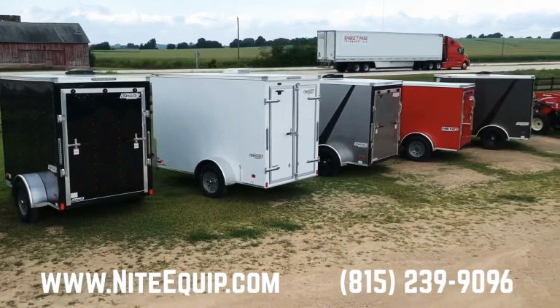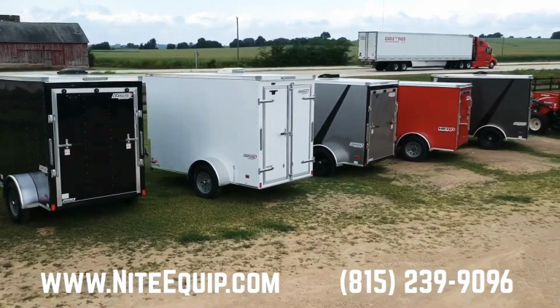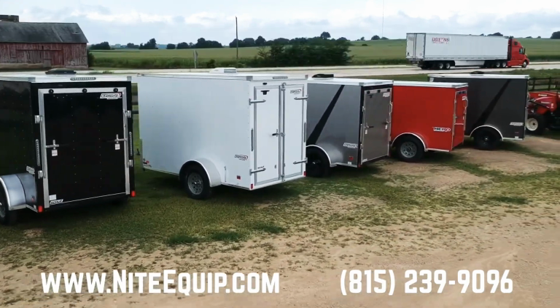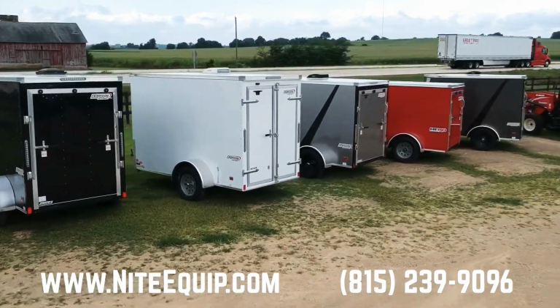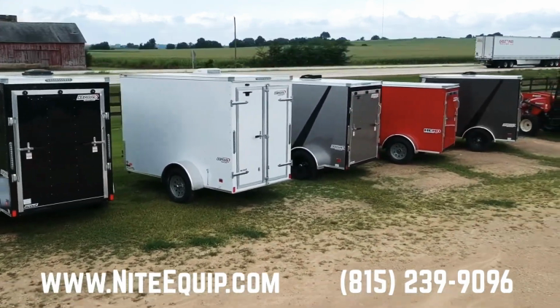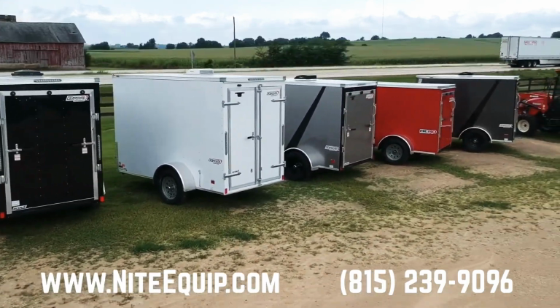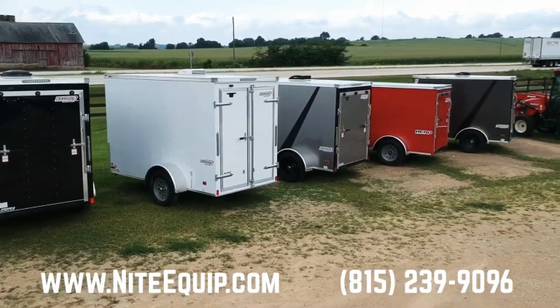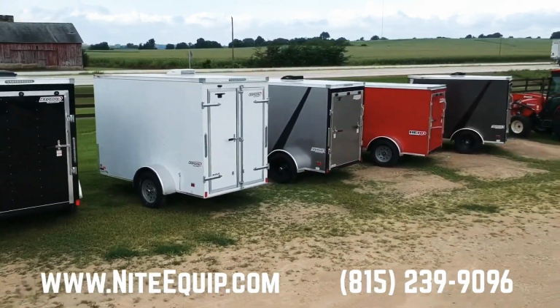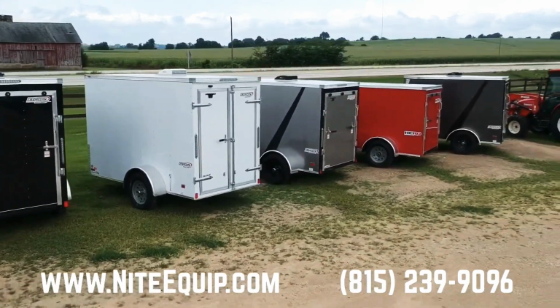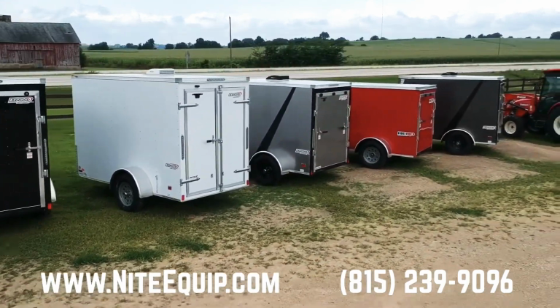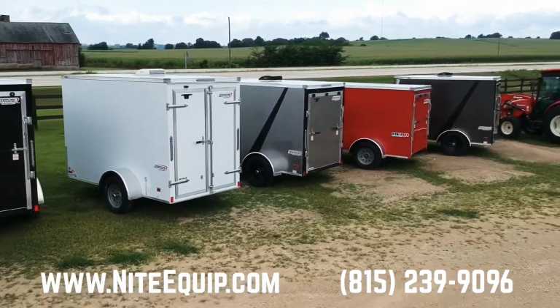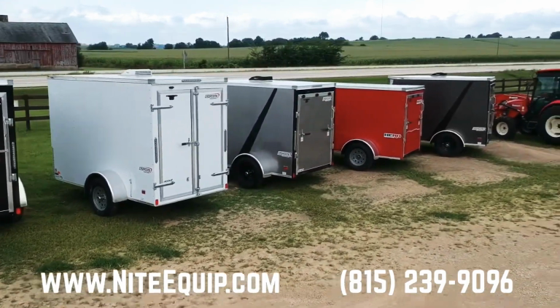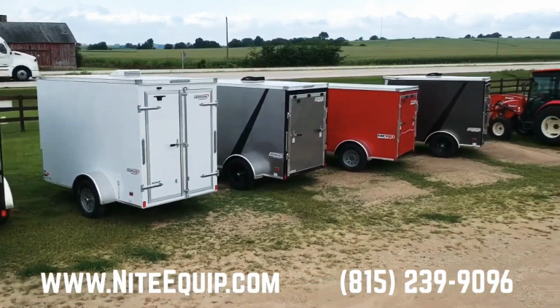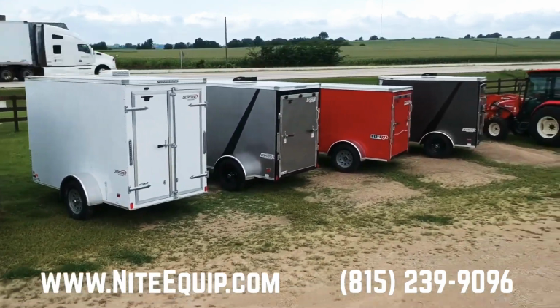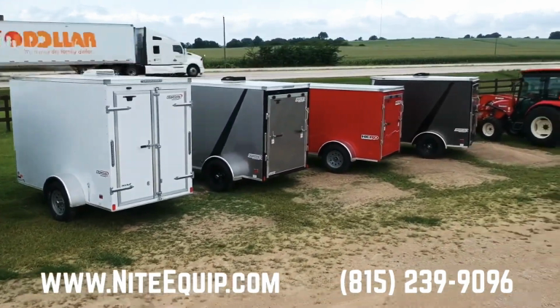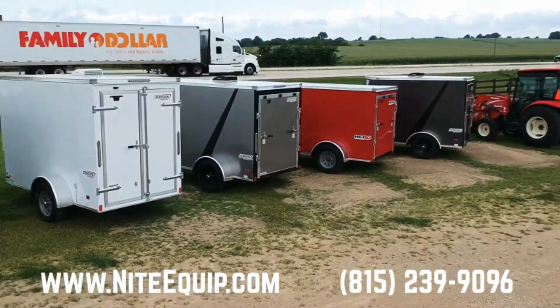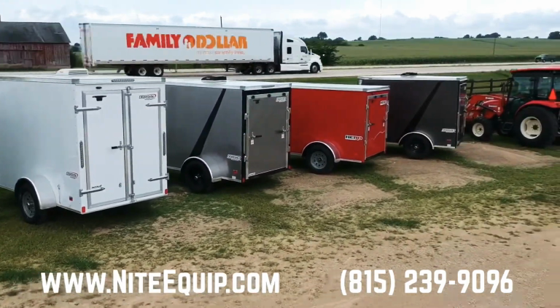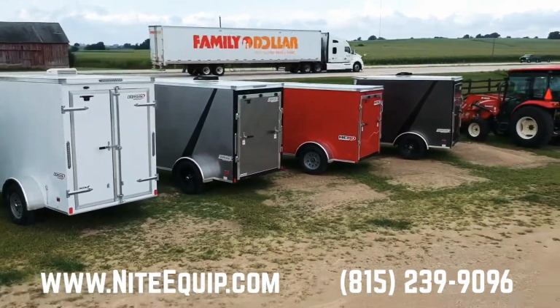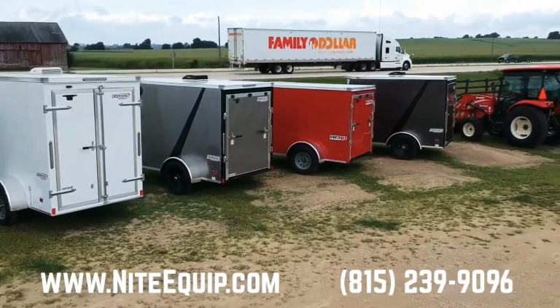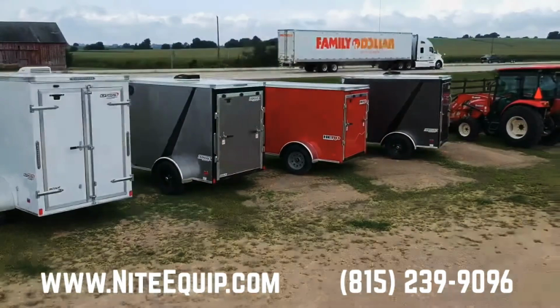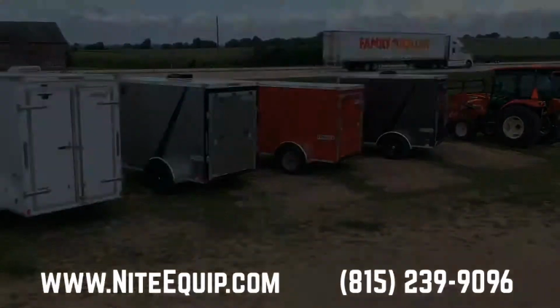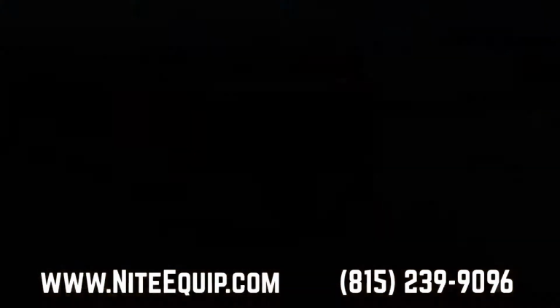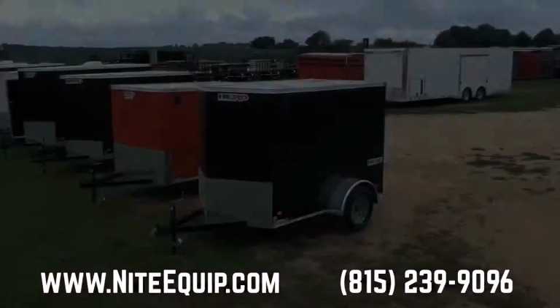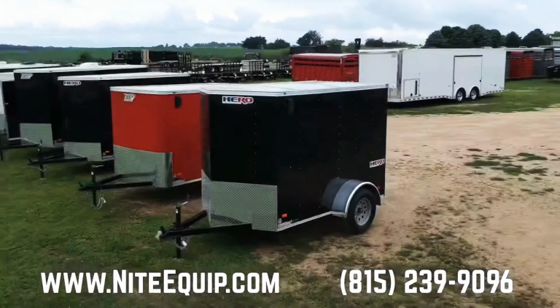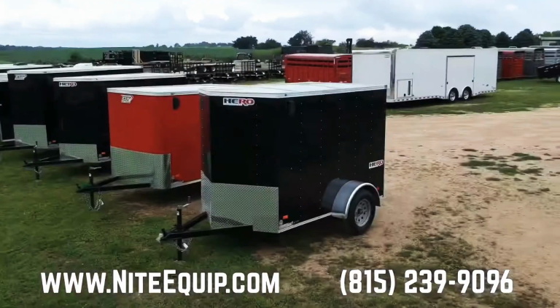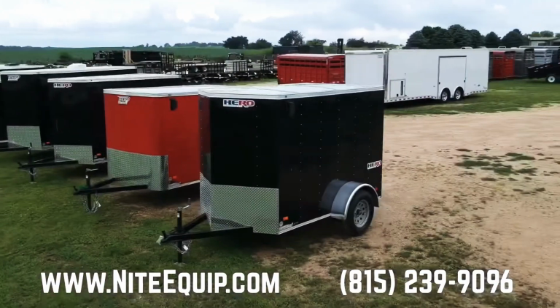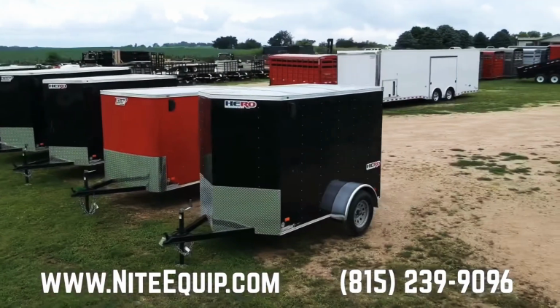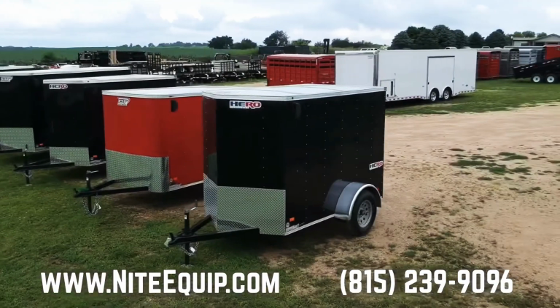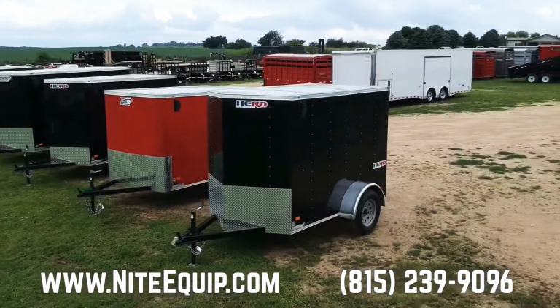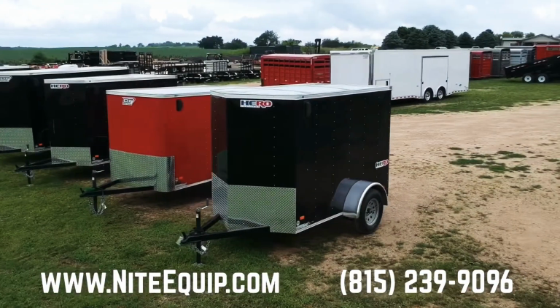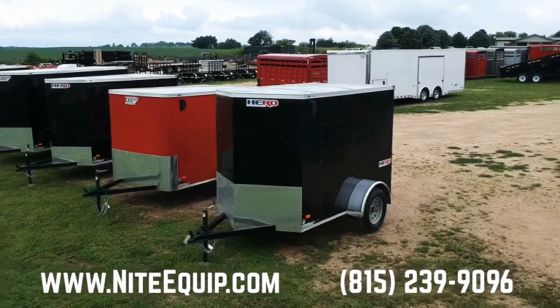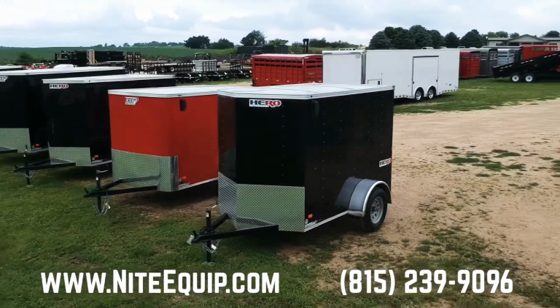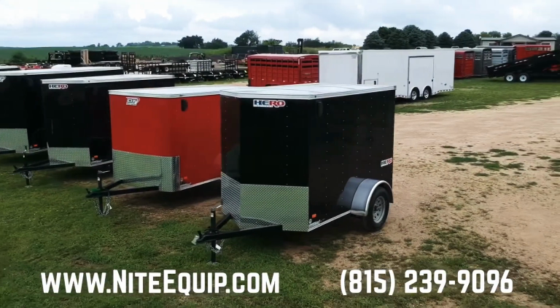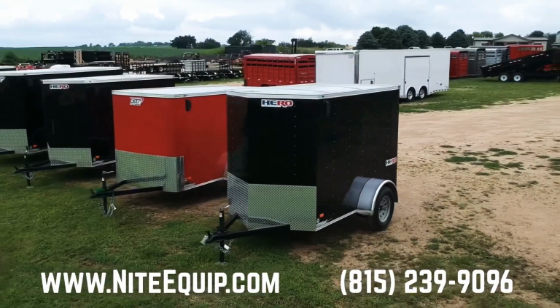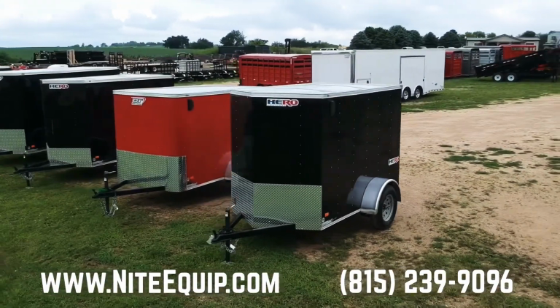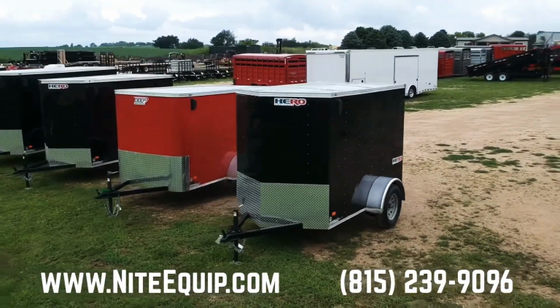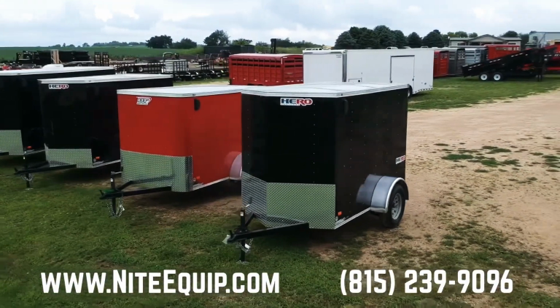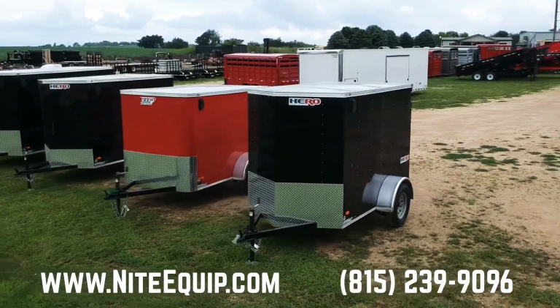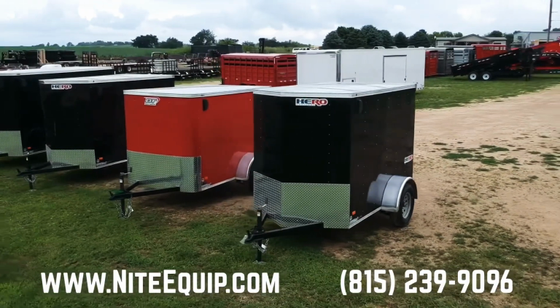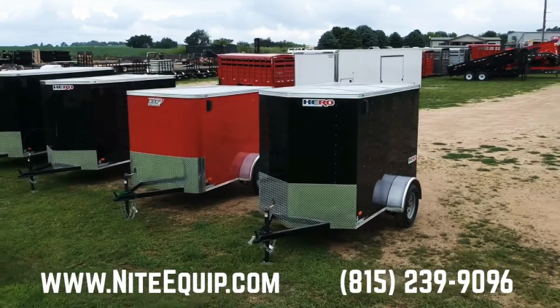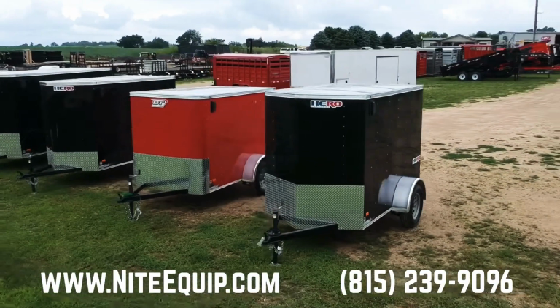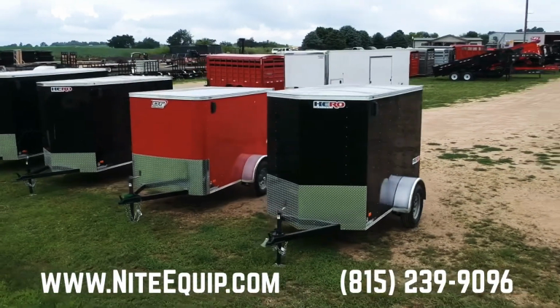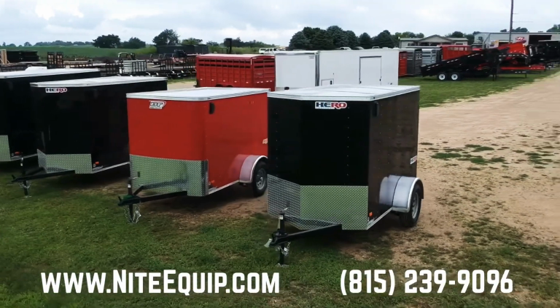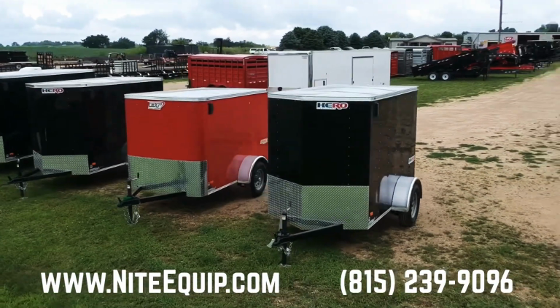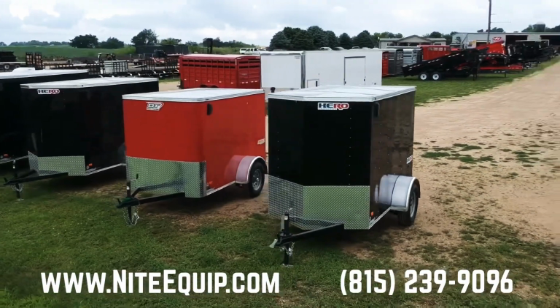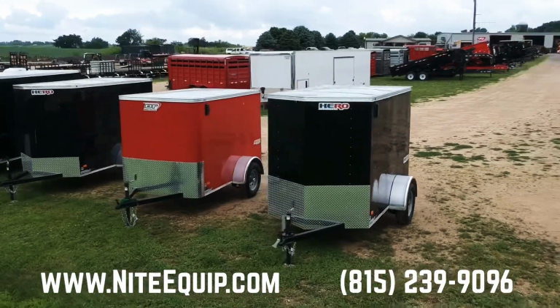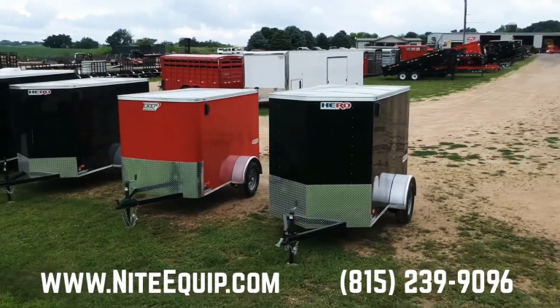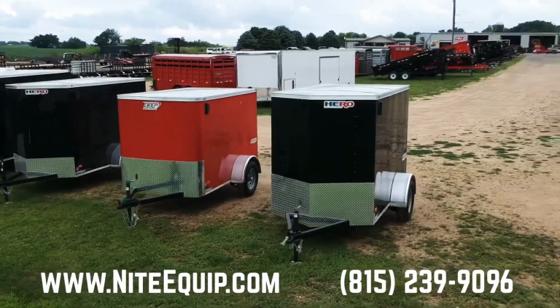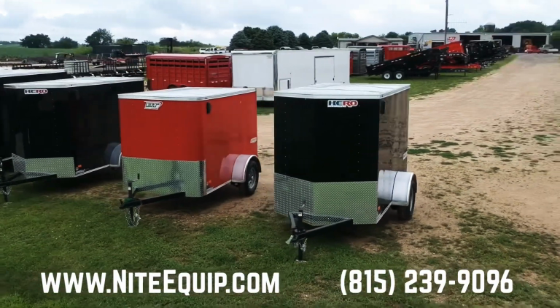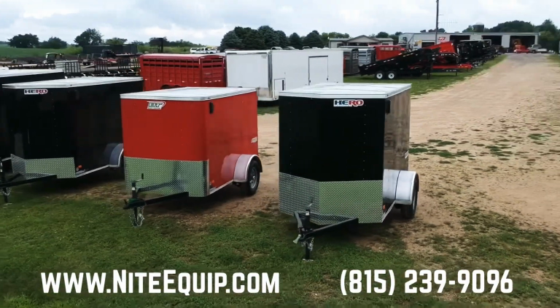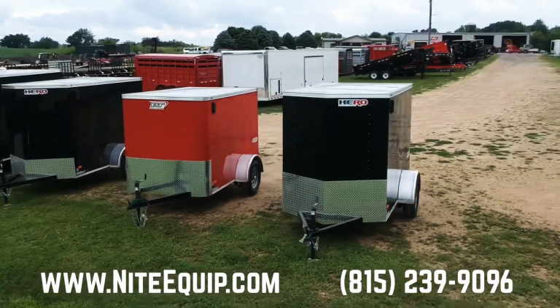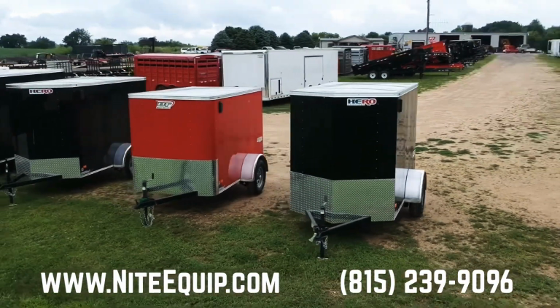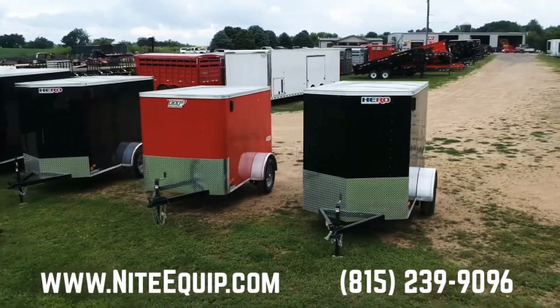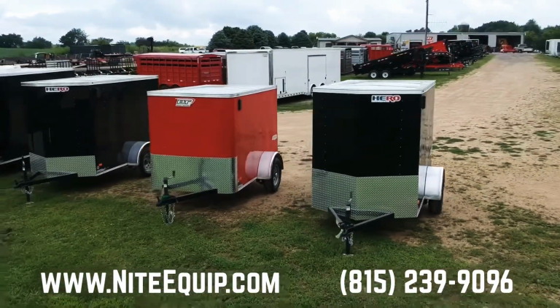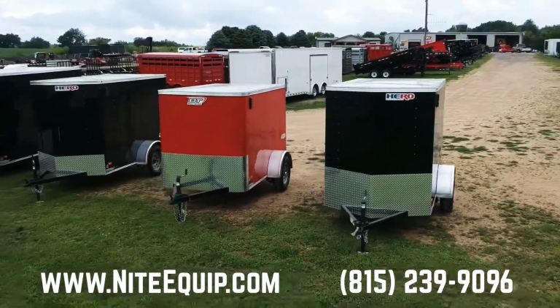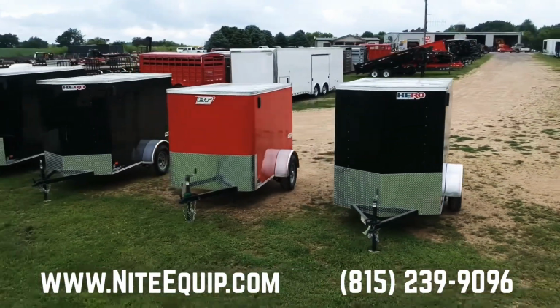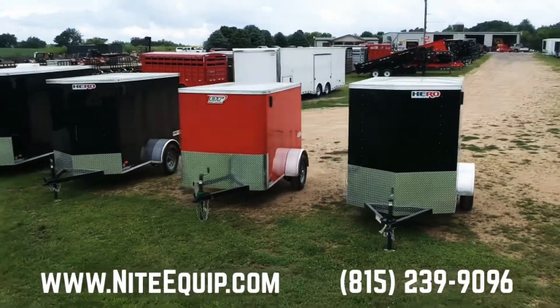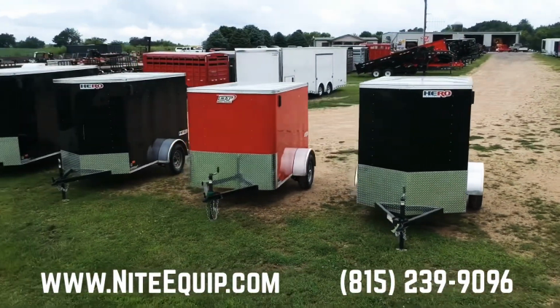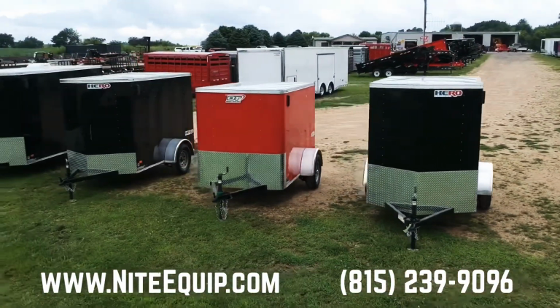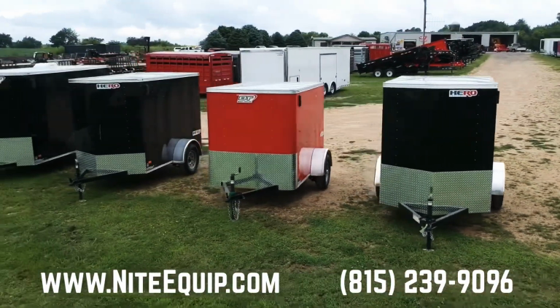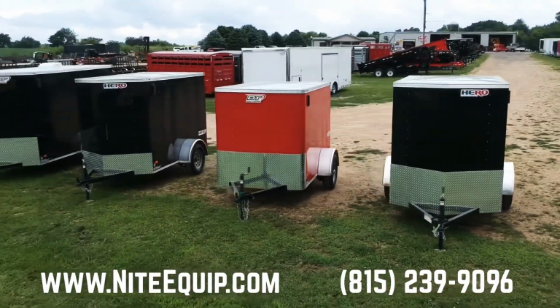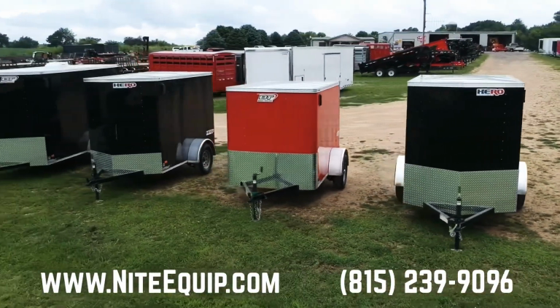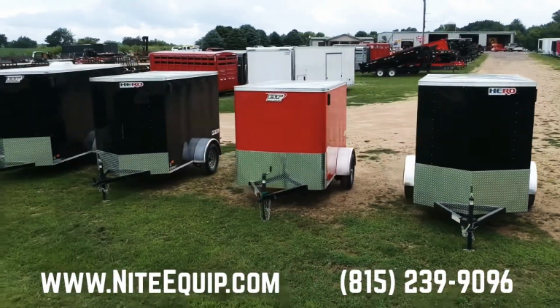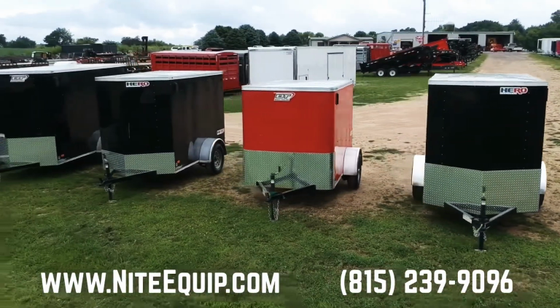They come with Dexter axles, 15-inch radial tires, multiple colors and styles as you can see in the picture here.